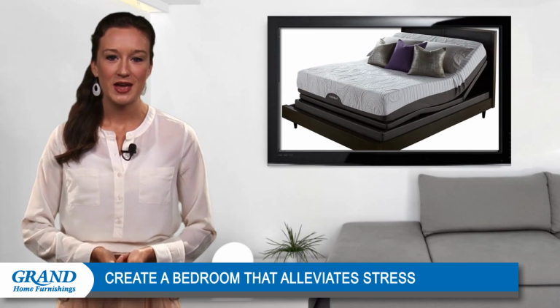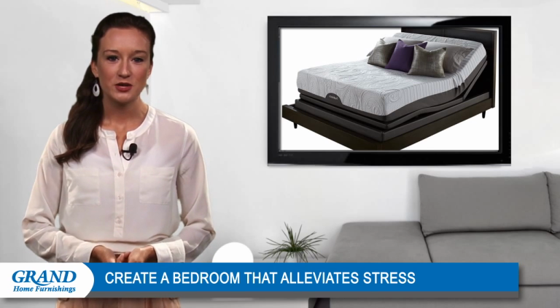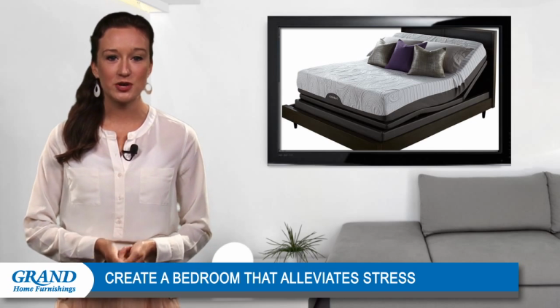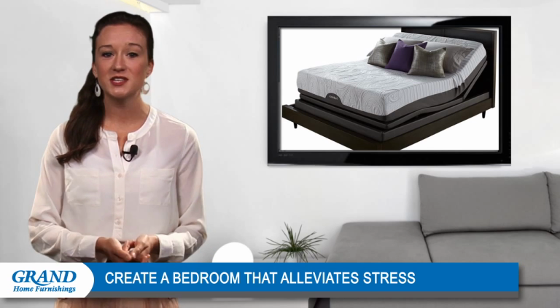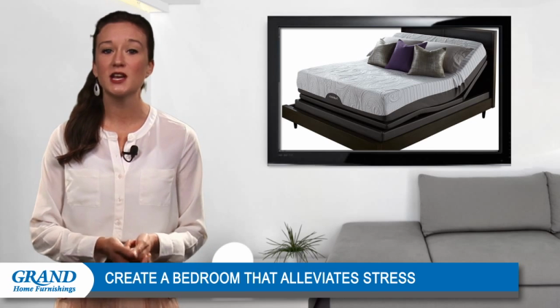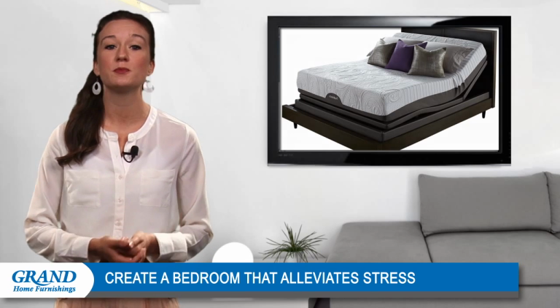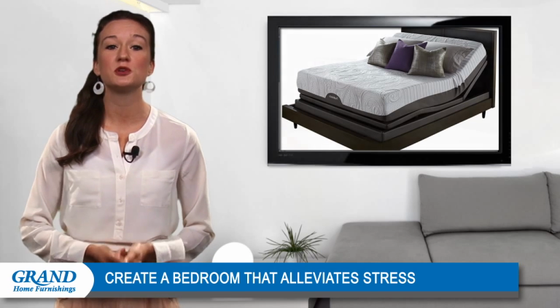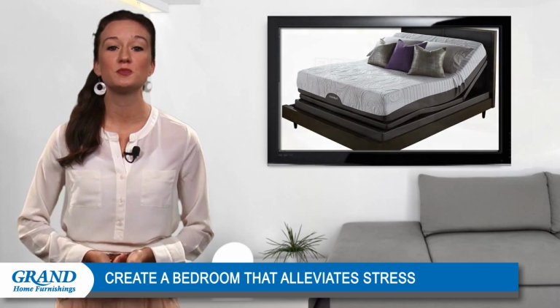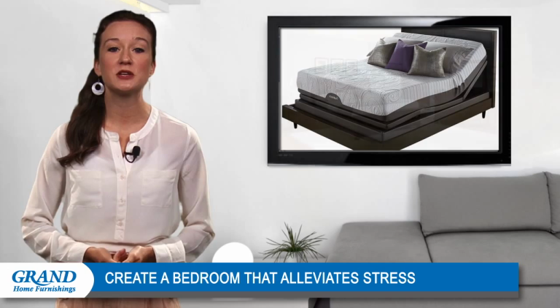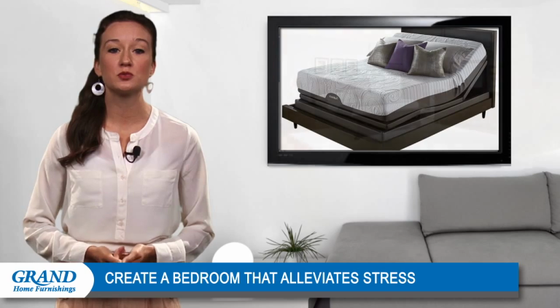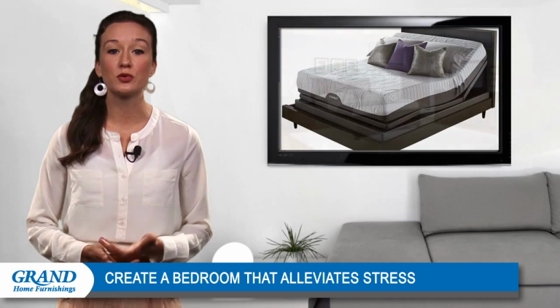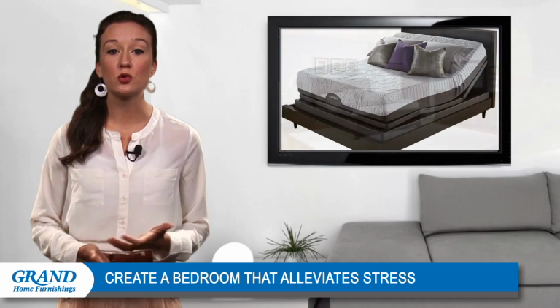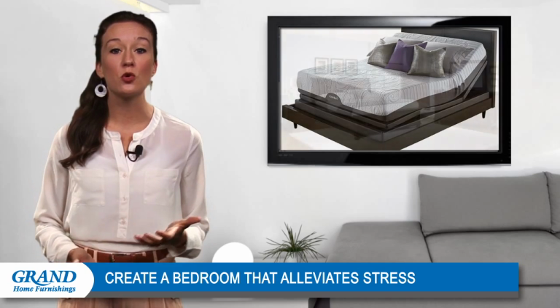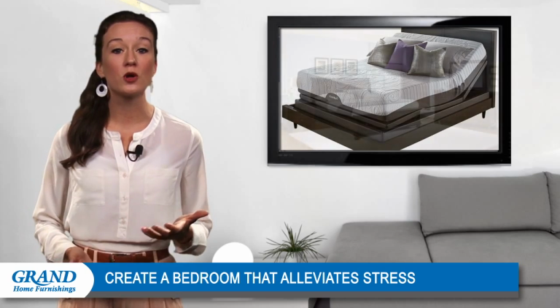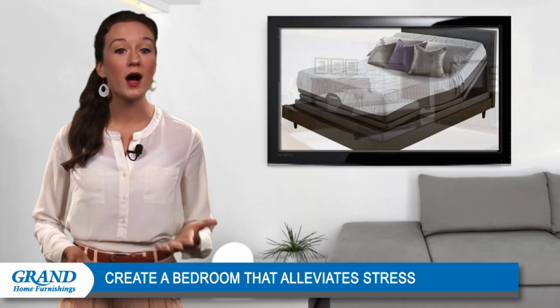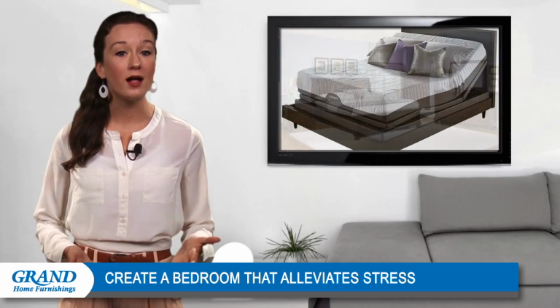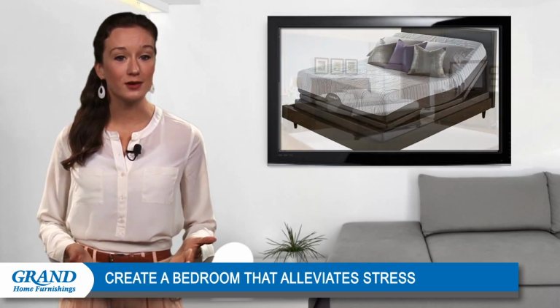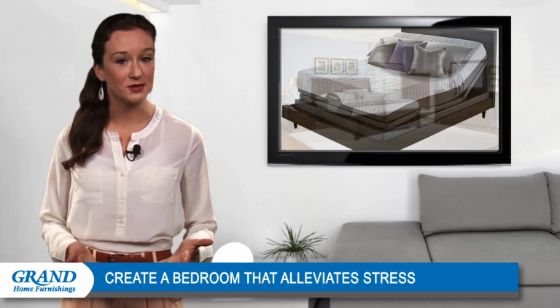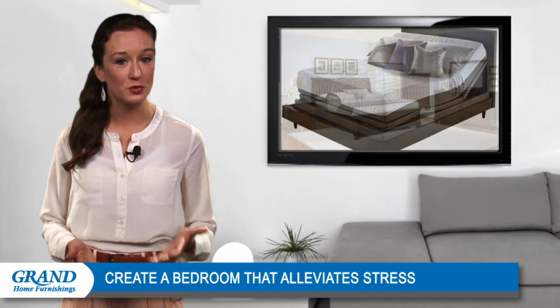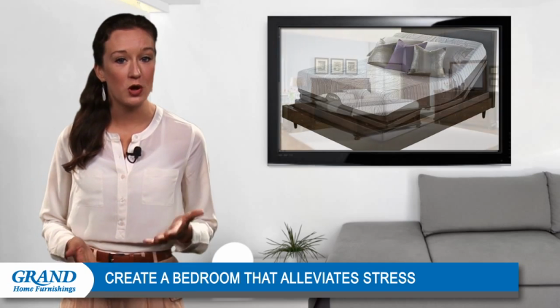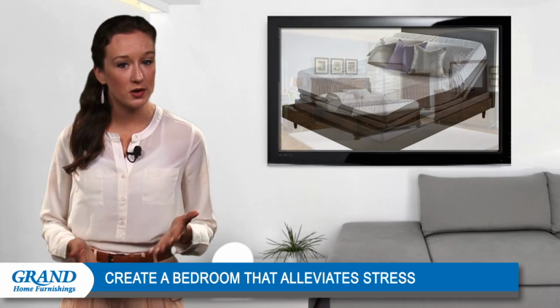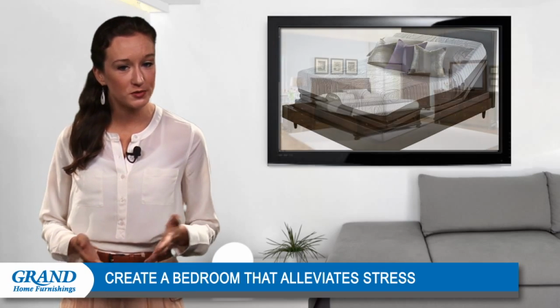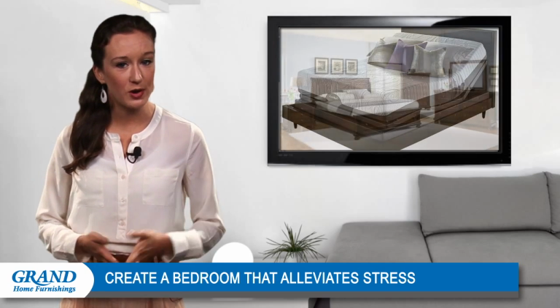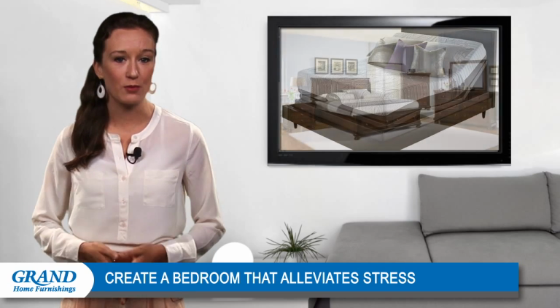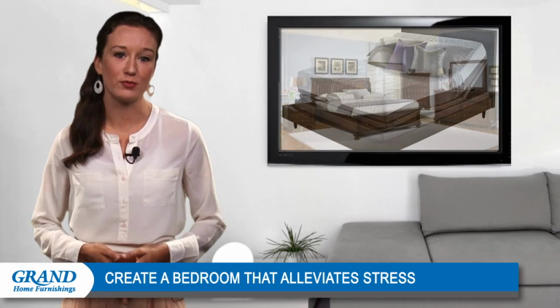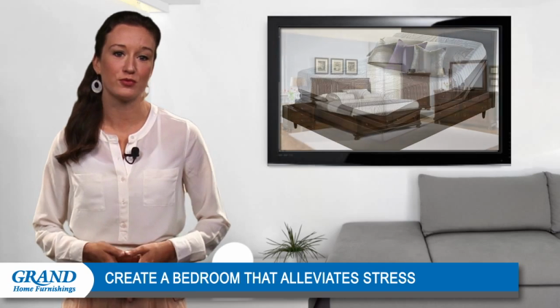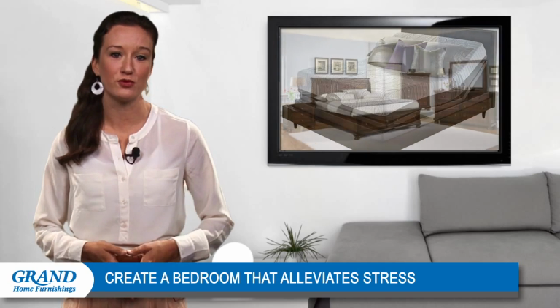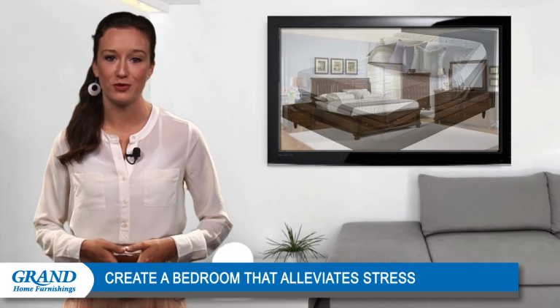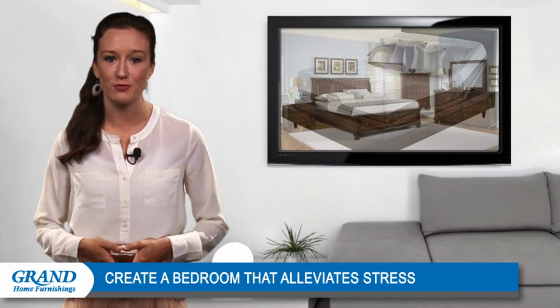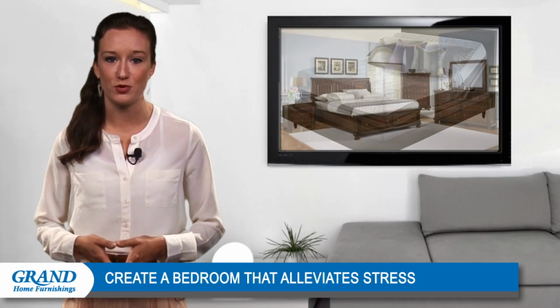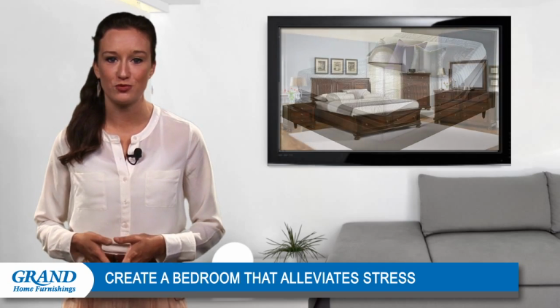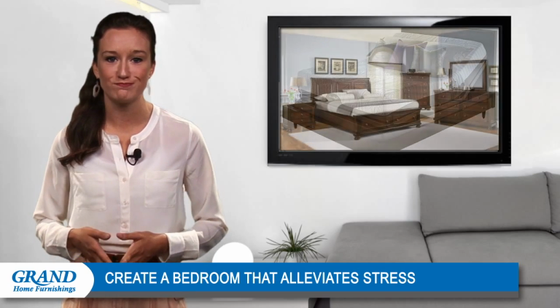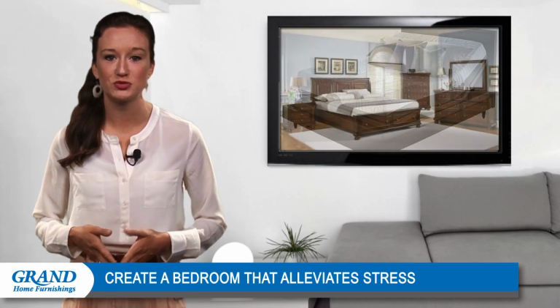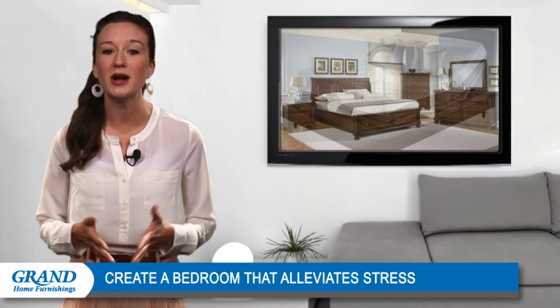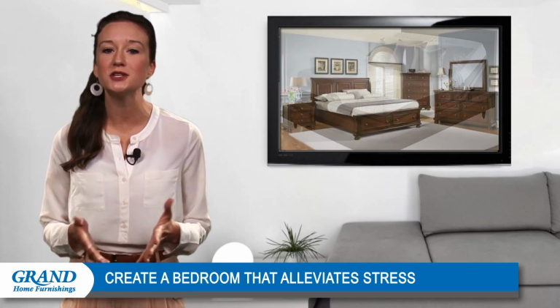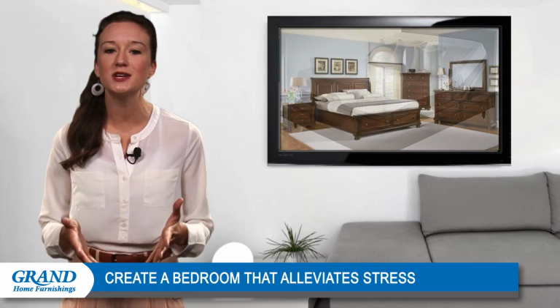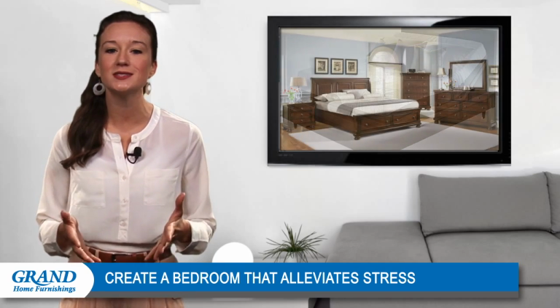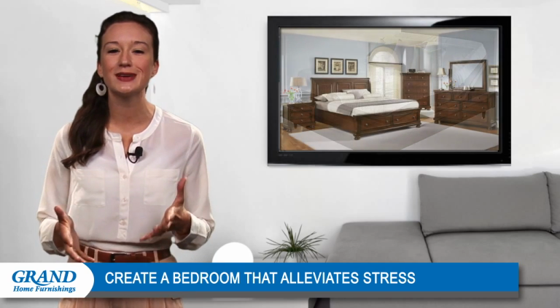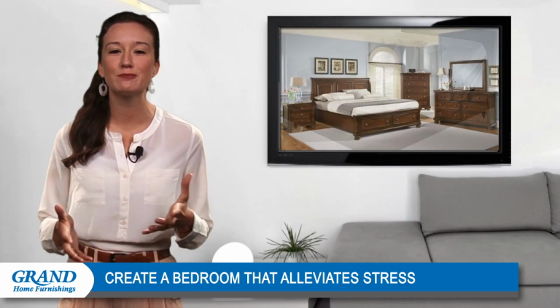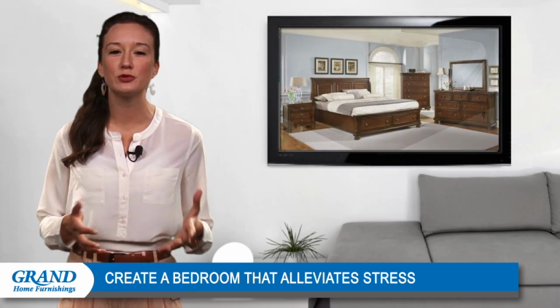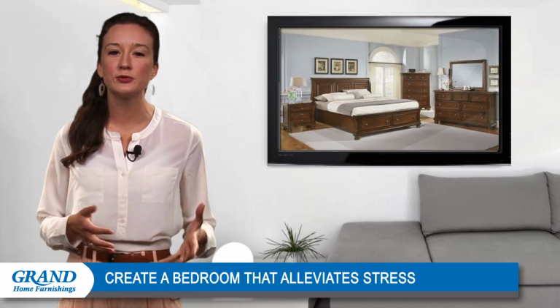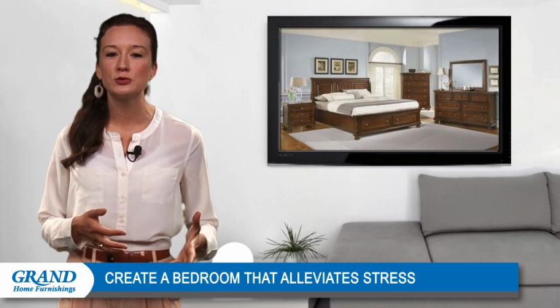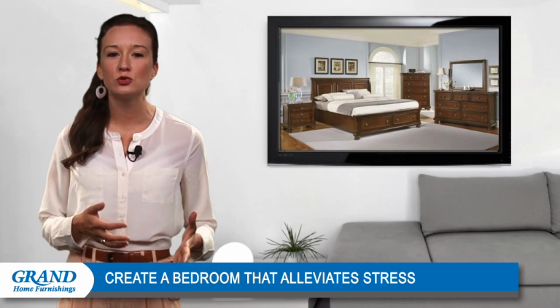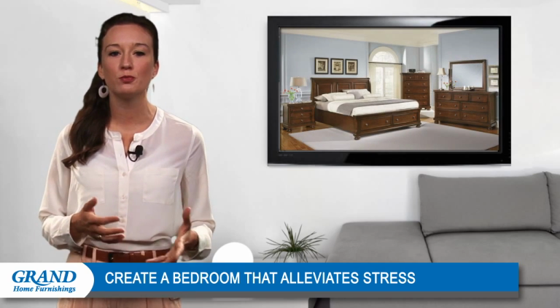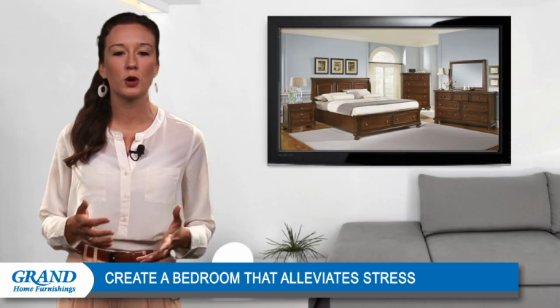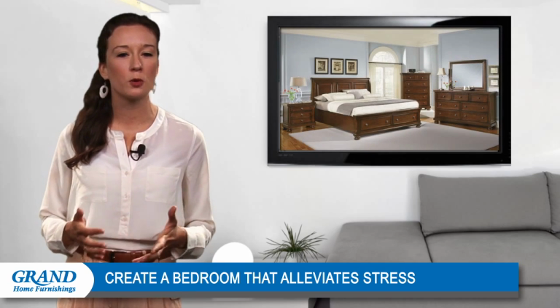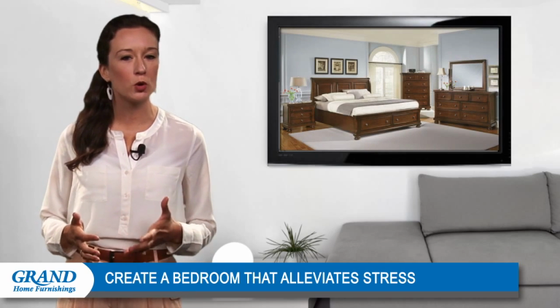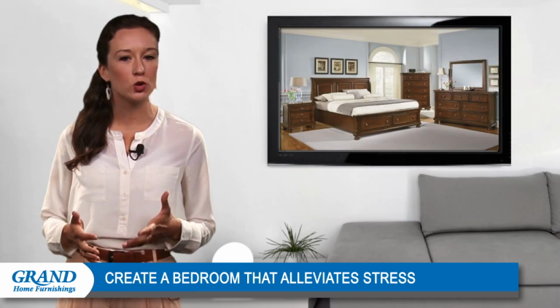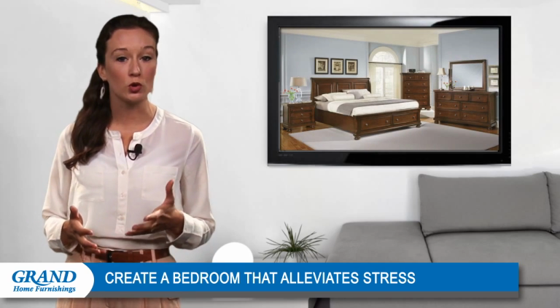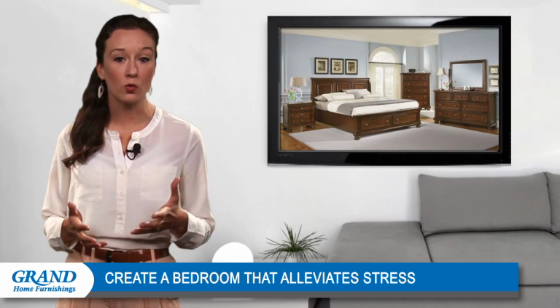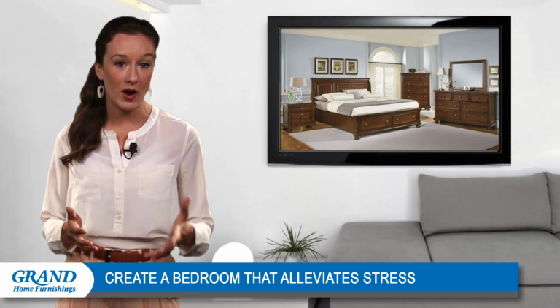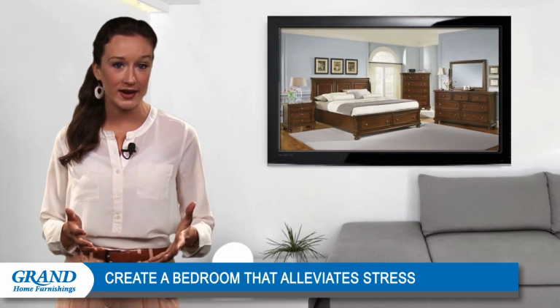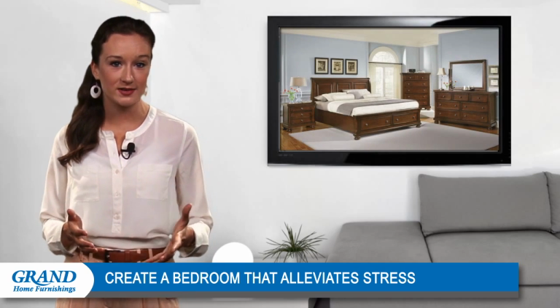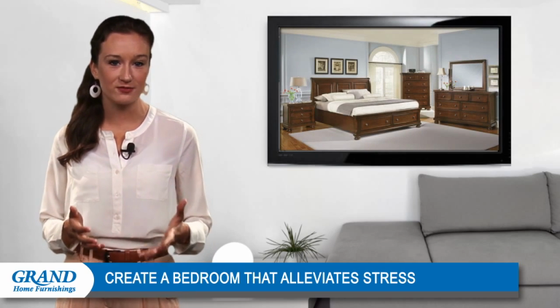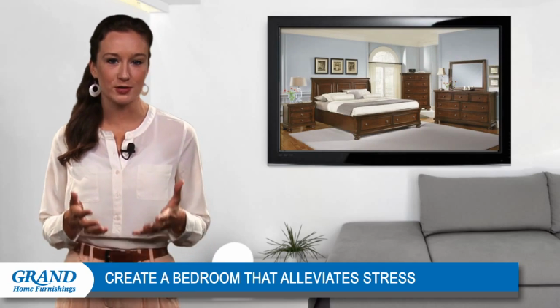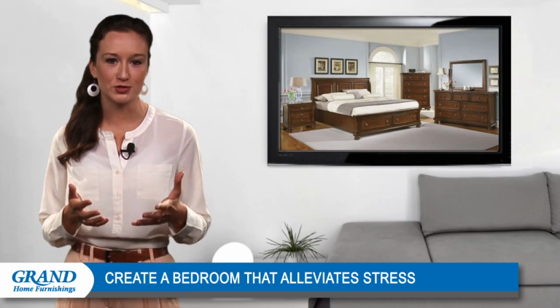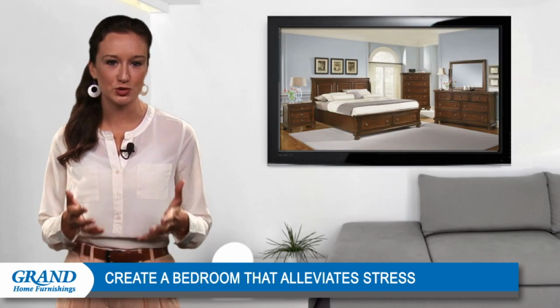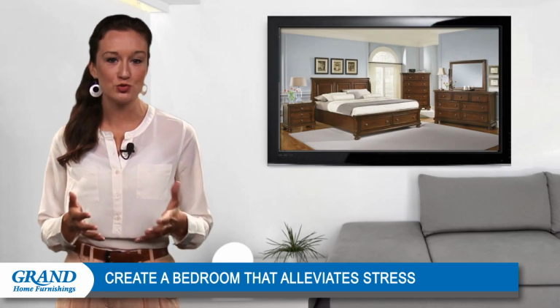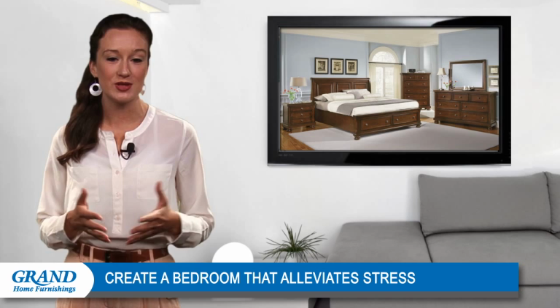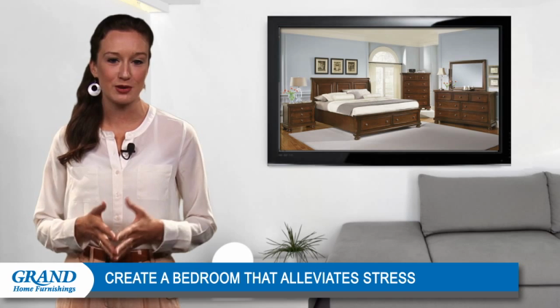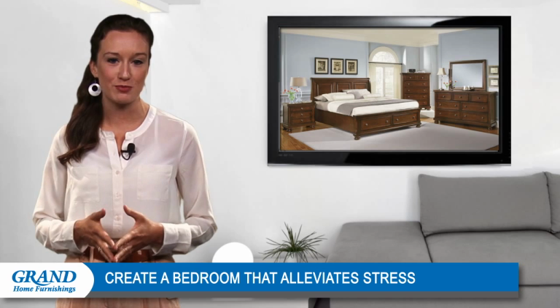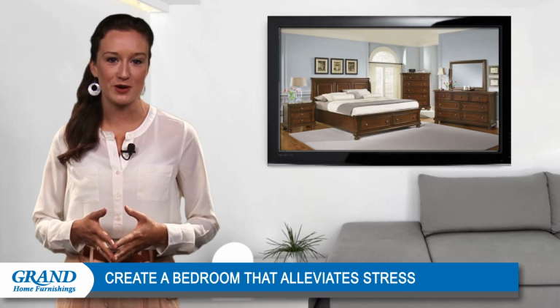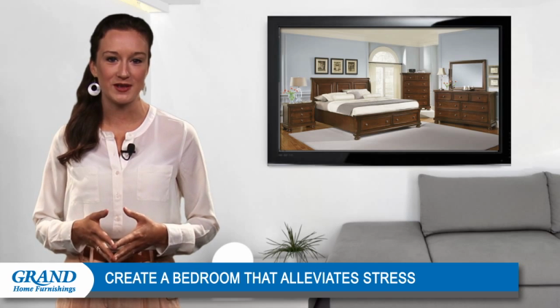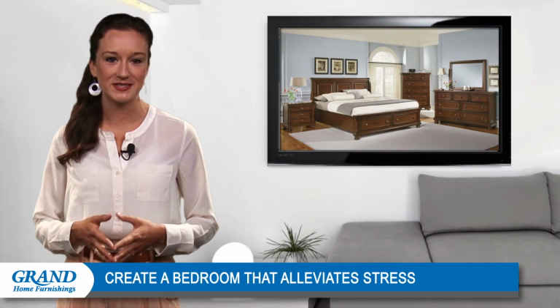Dressing up your space with cool colors will also help improve your mood. Try shades like blue, purple, or white for a soothing appearance.